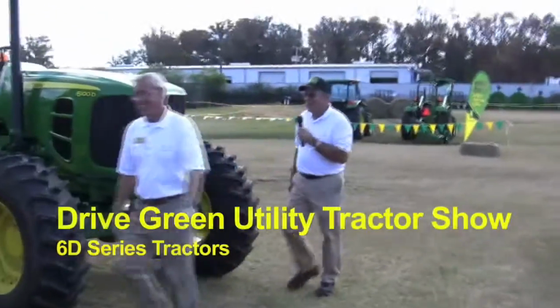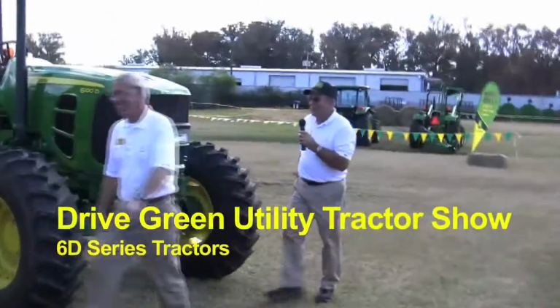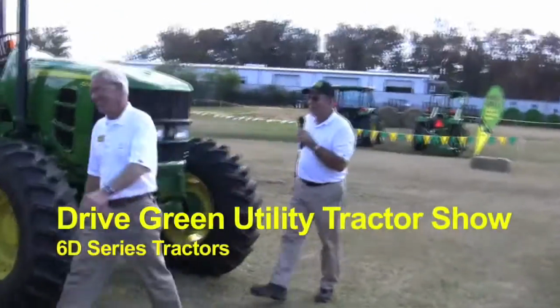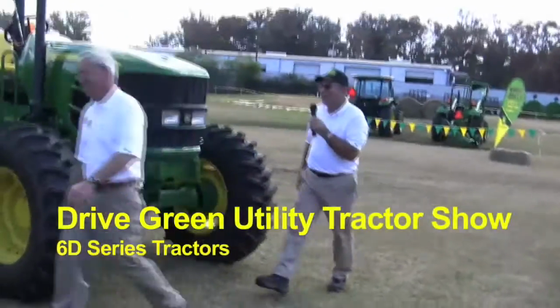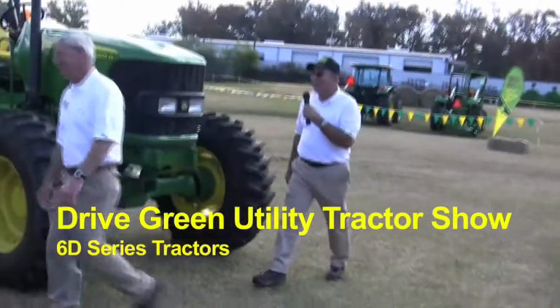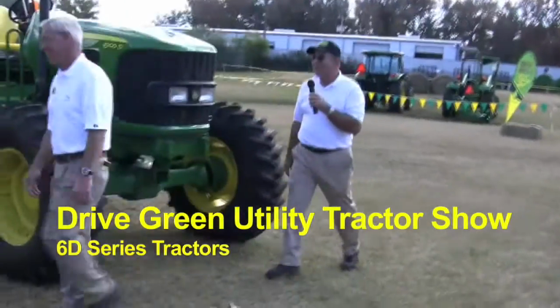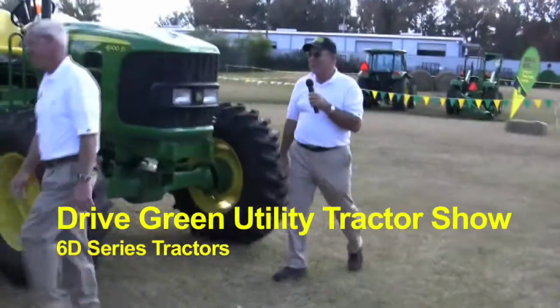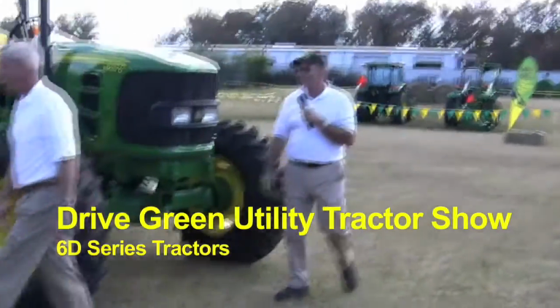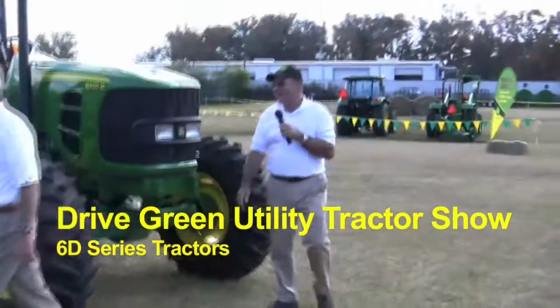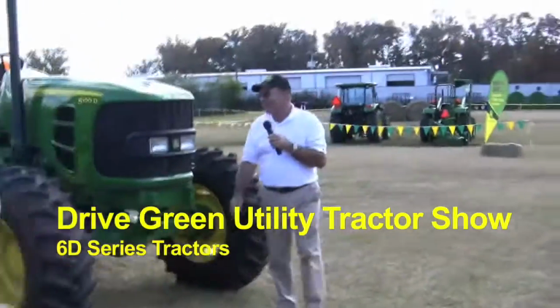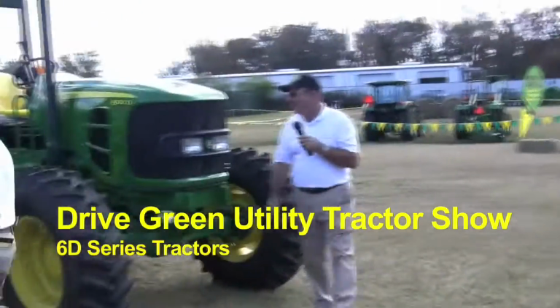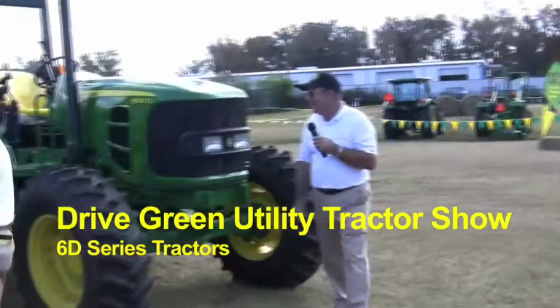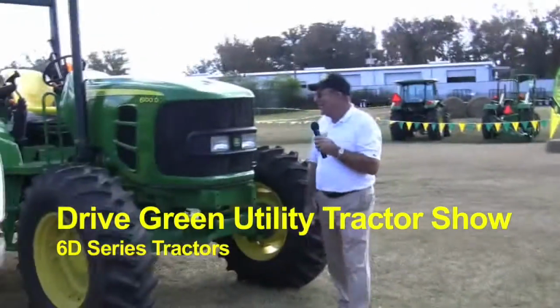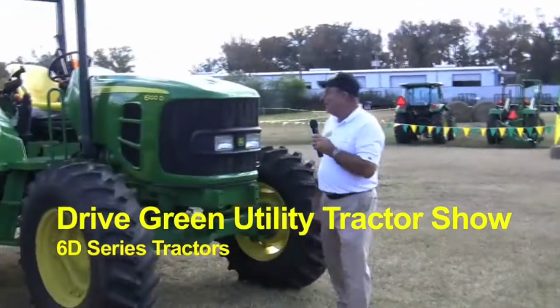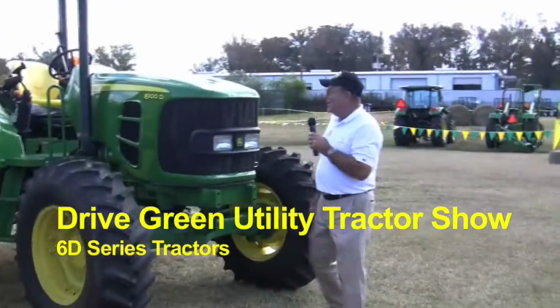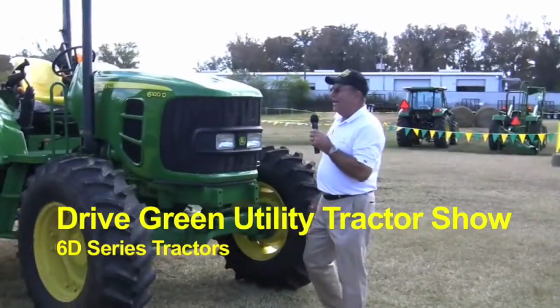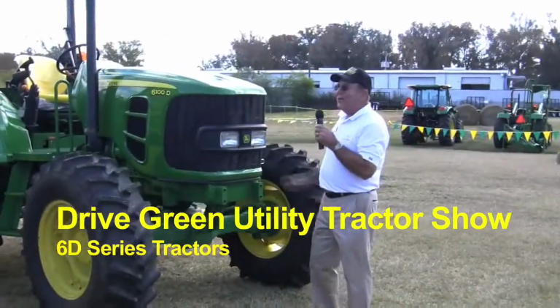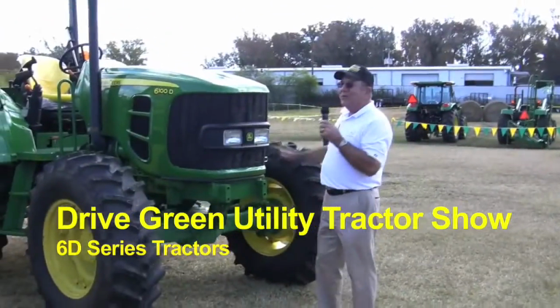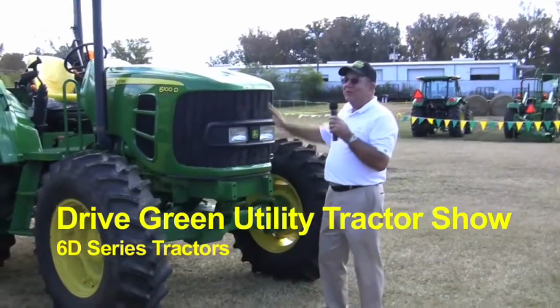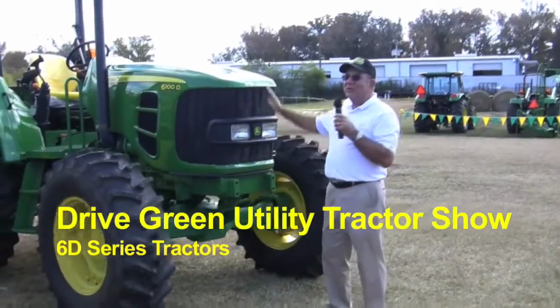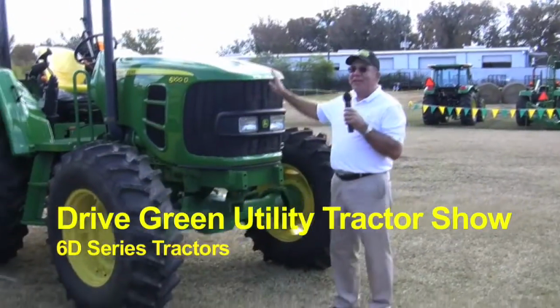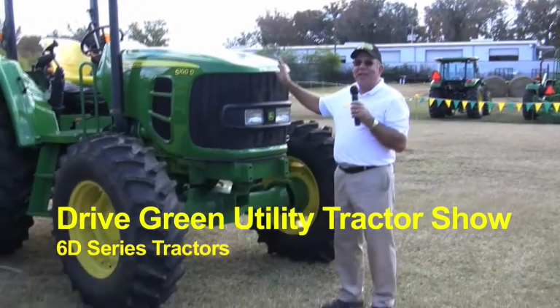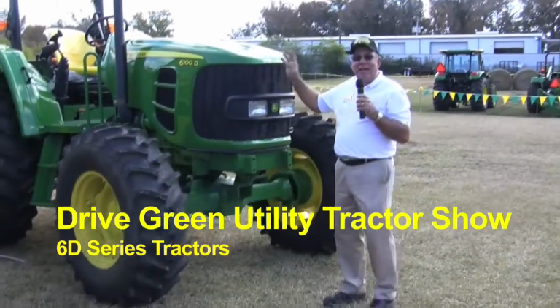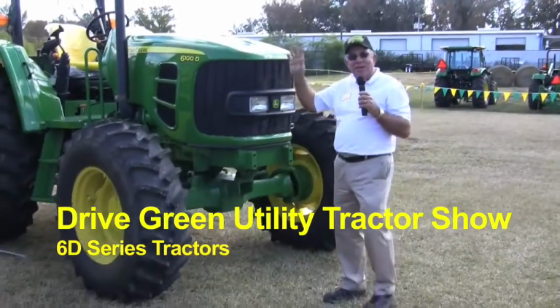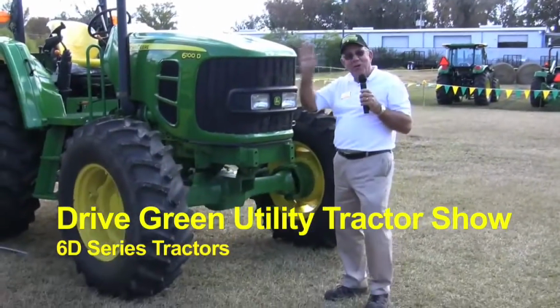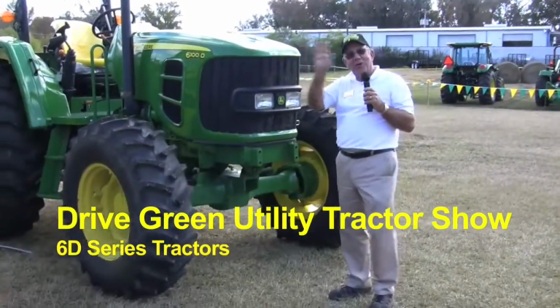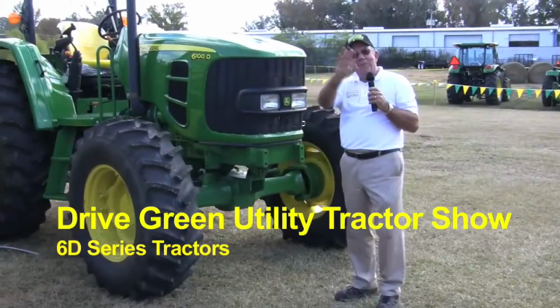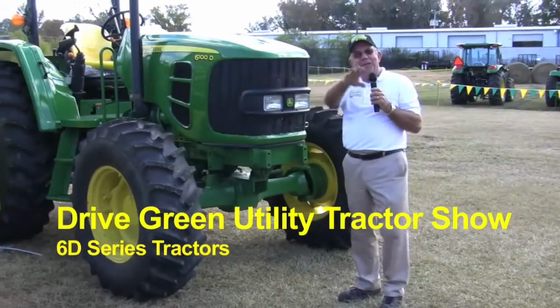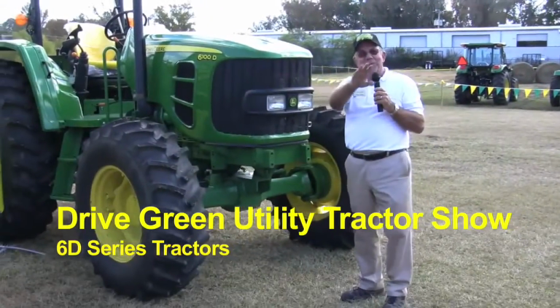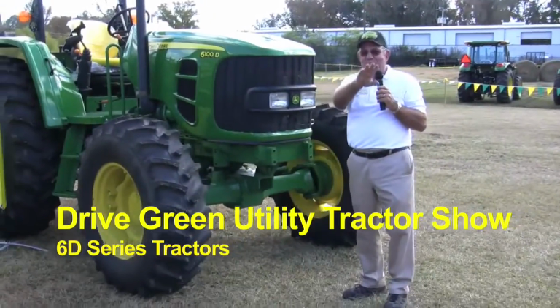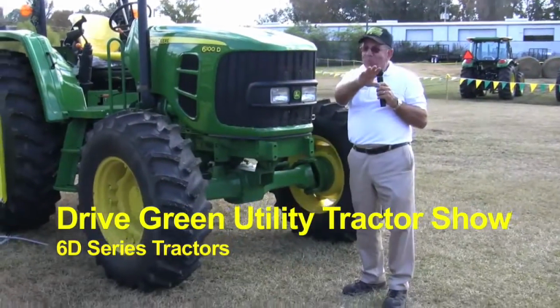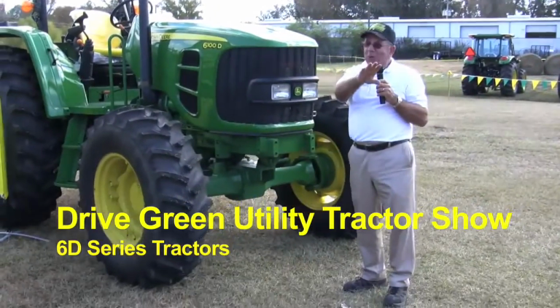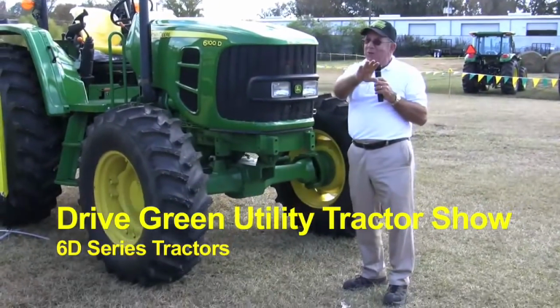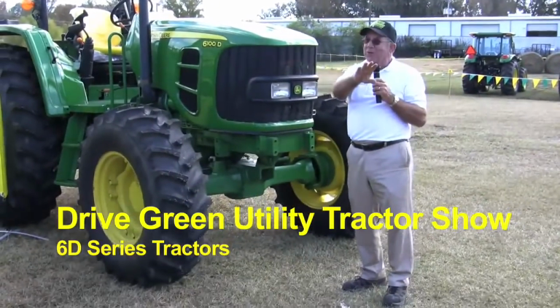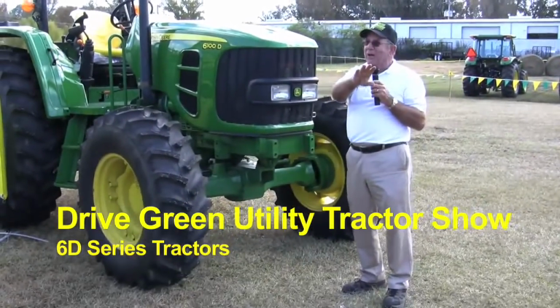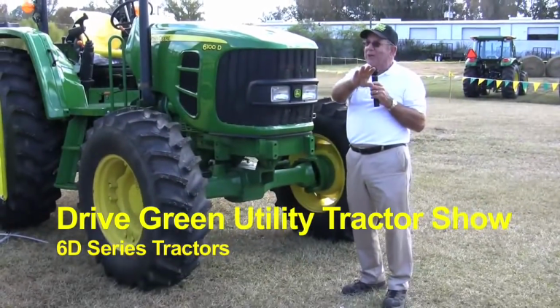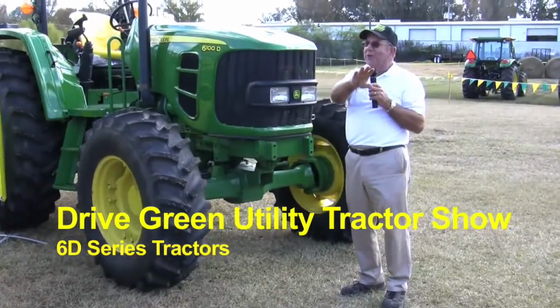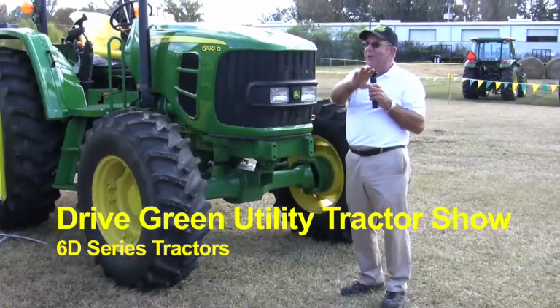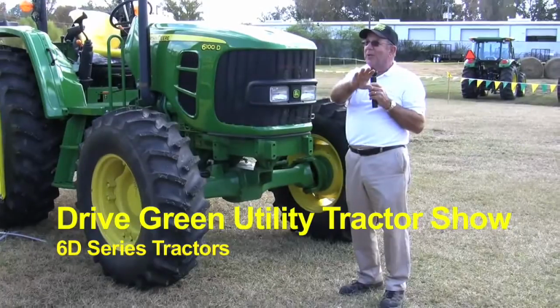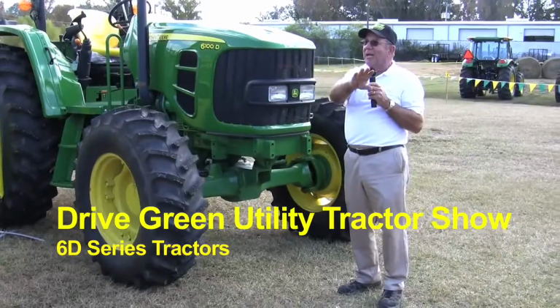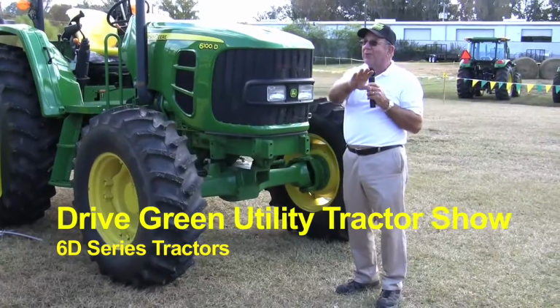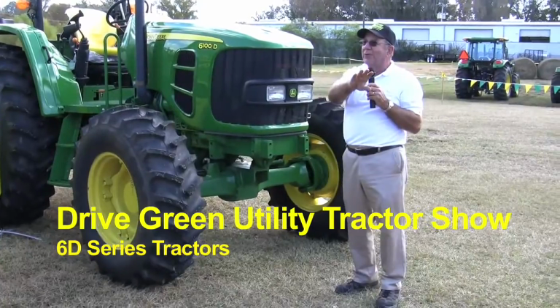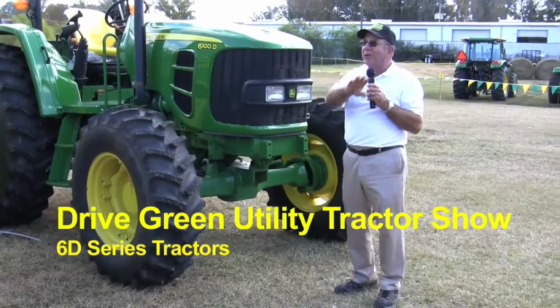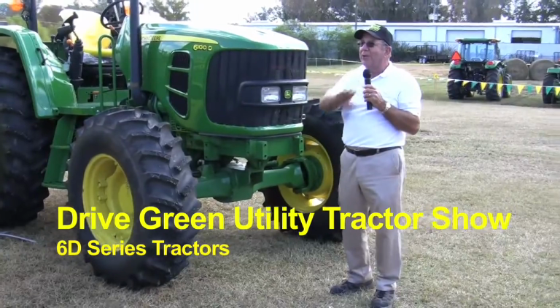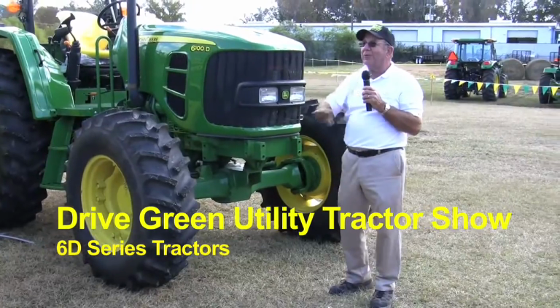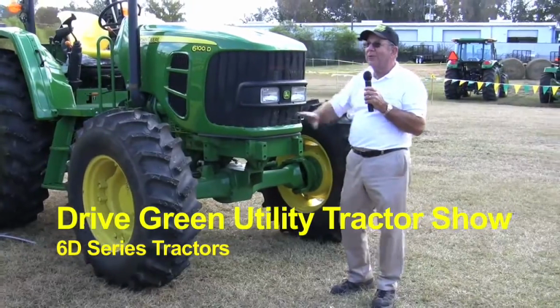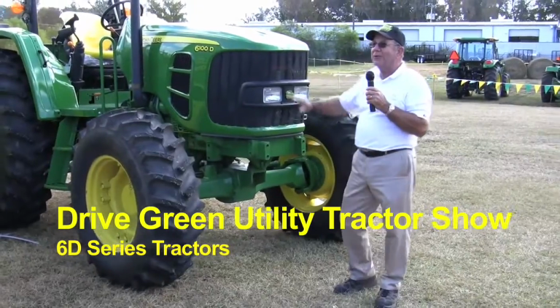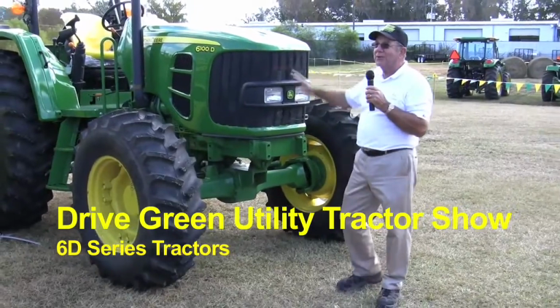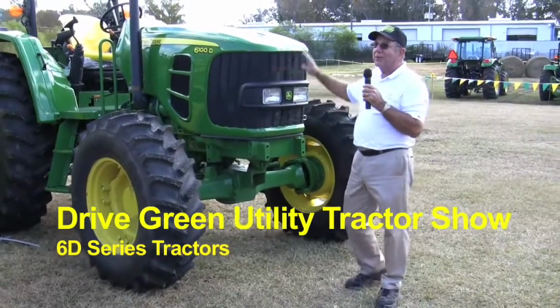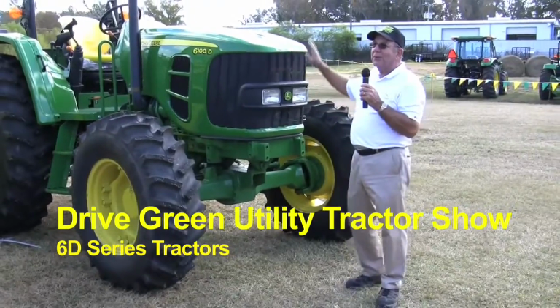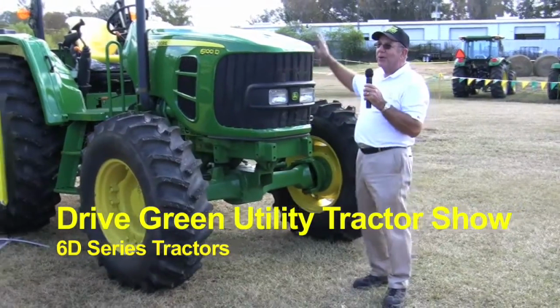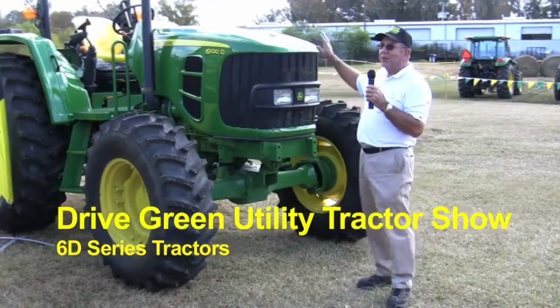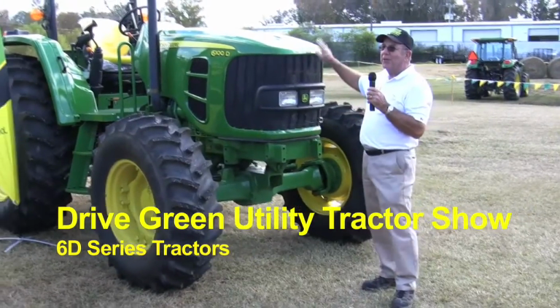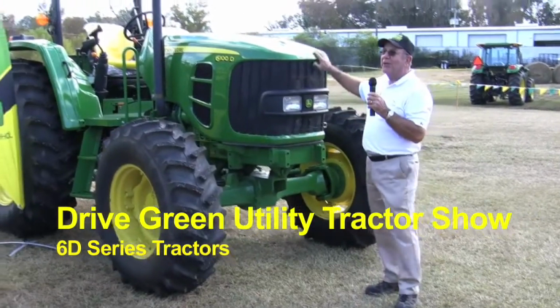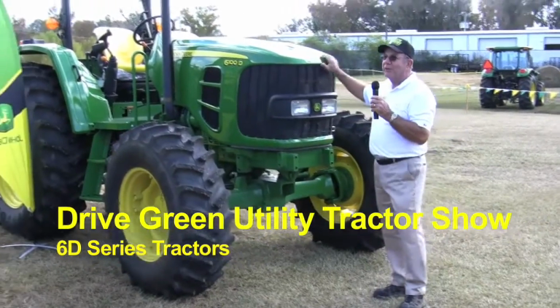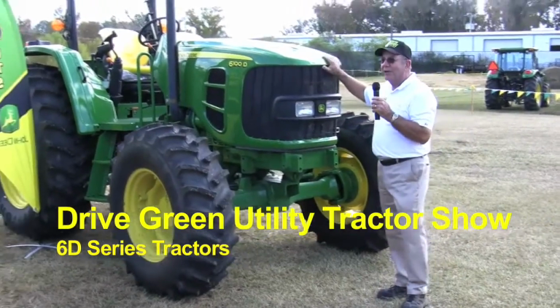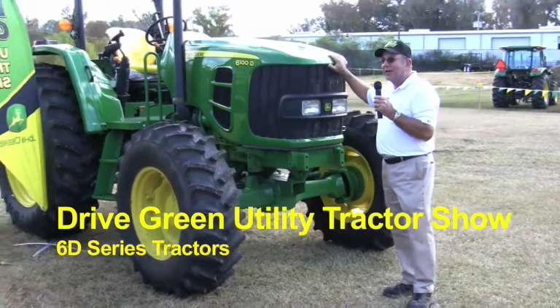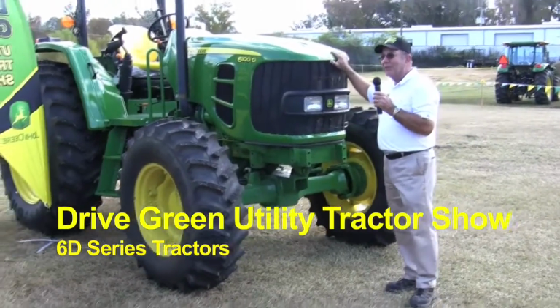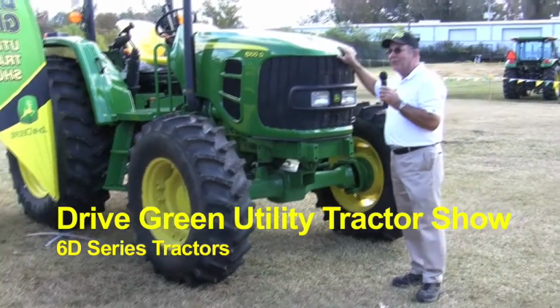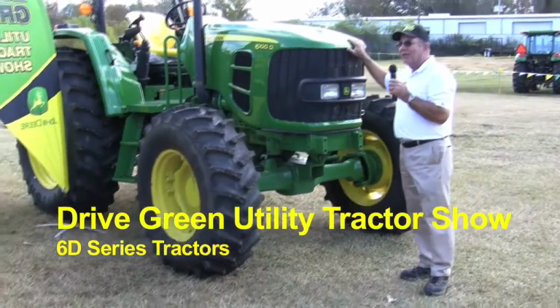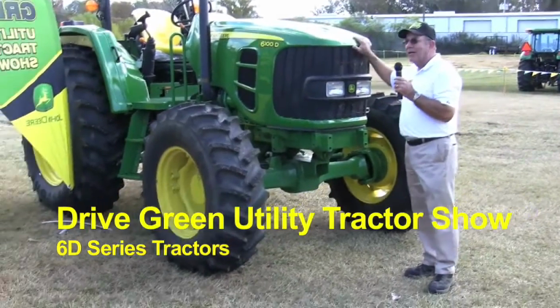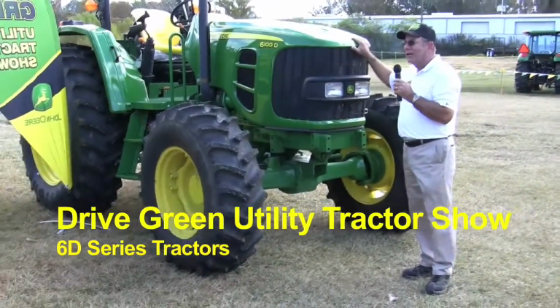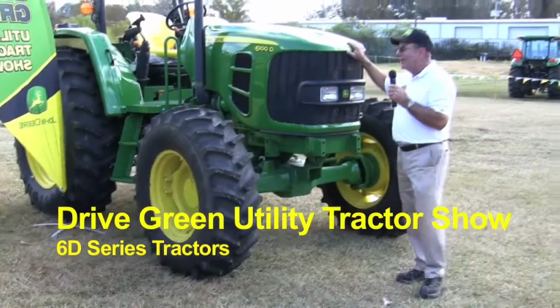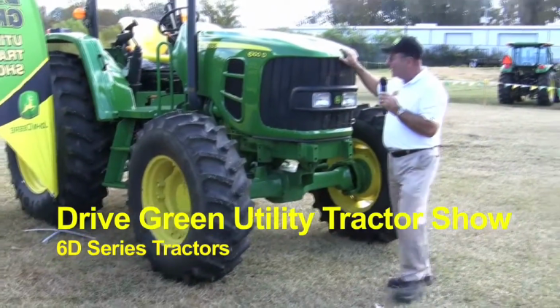Well, thank you very much. As you can see, I talked about the smallest tractor that we have over here, and this is going to be our biggest tractor in the model line.